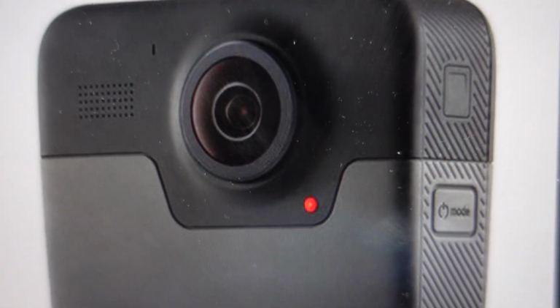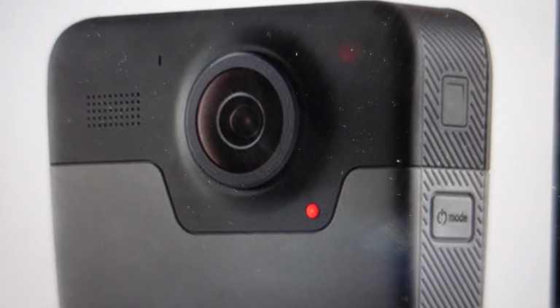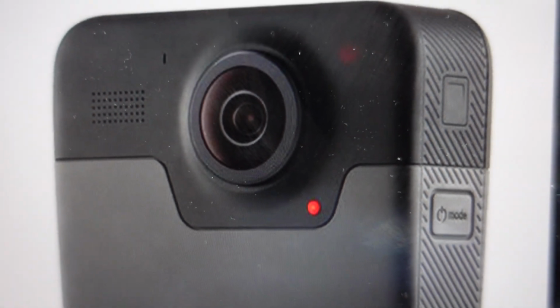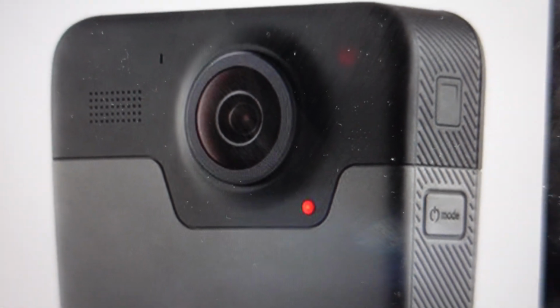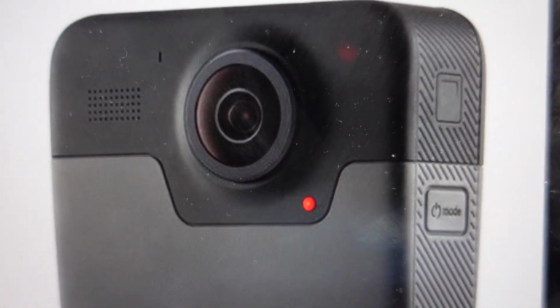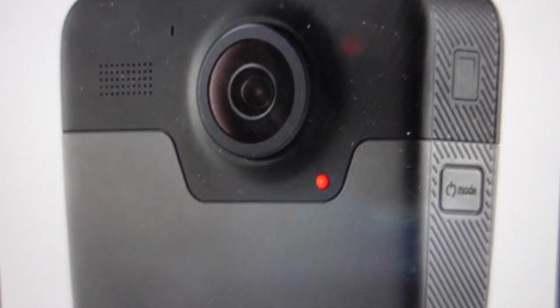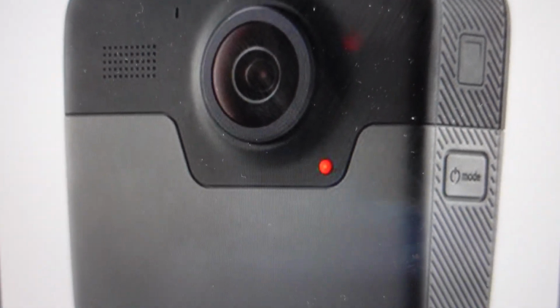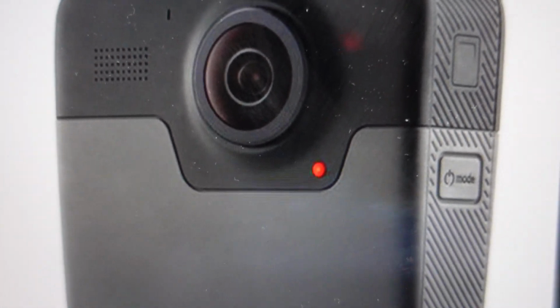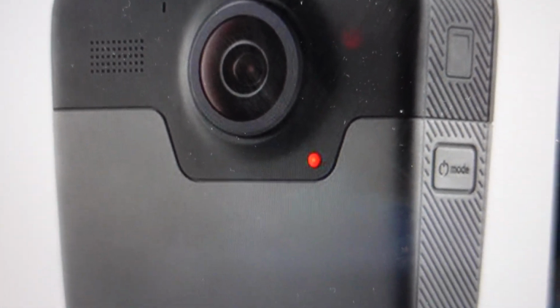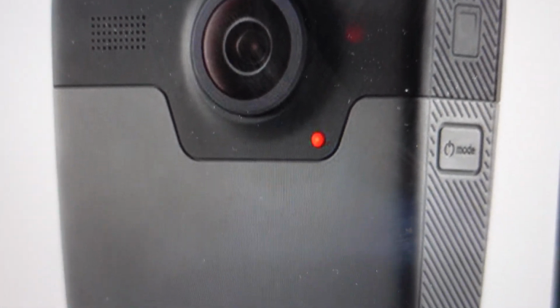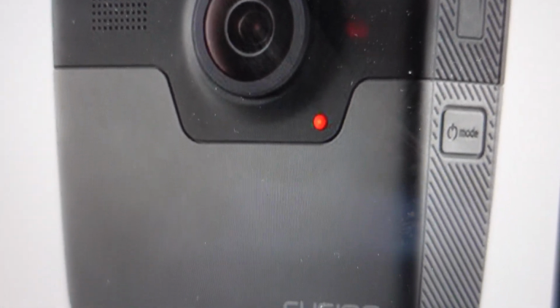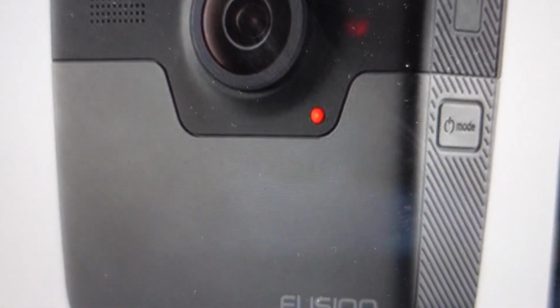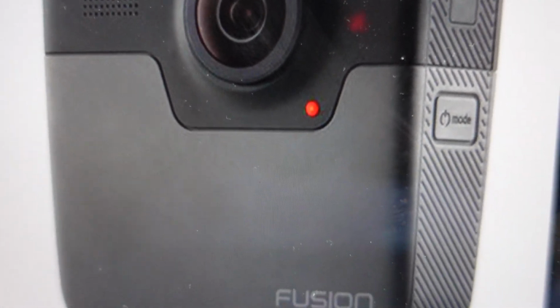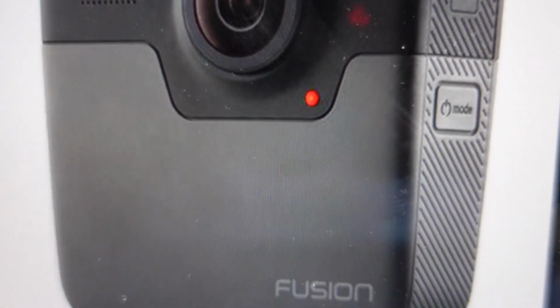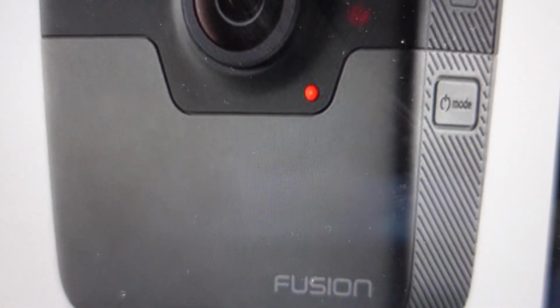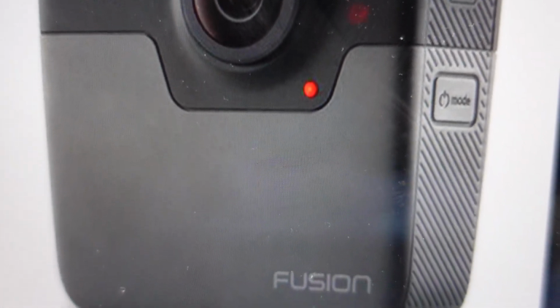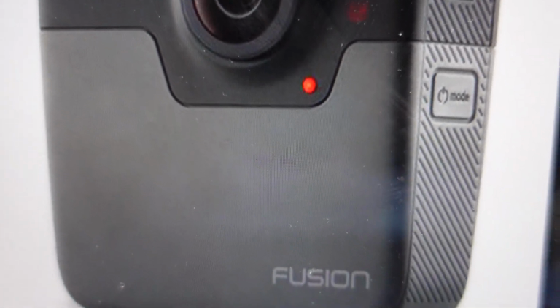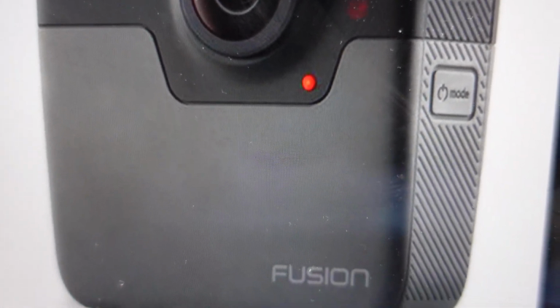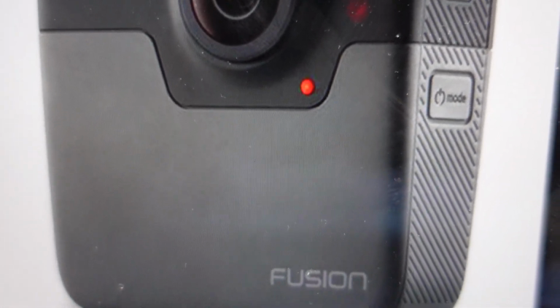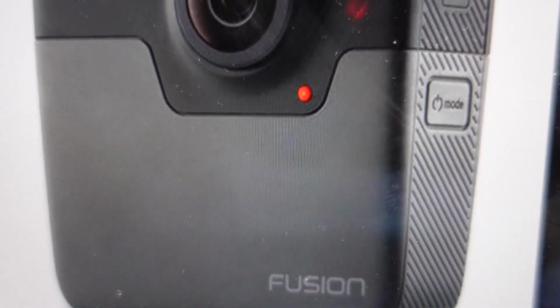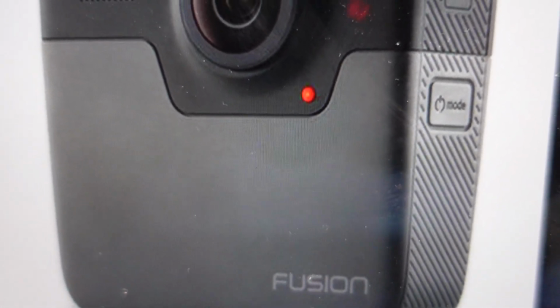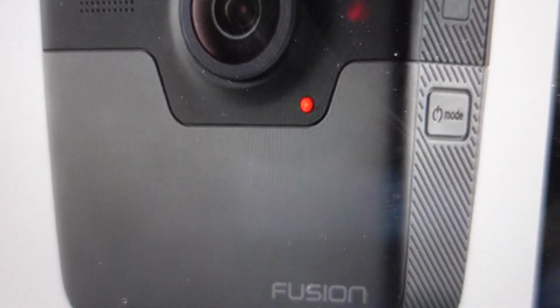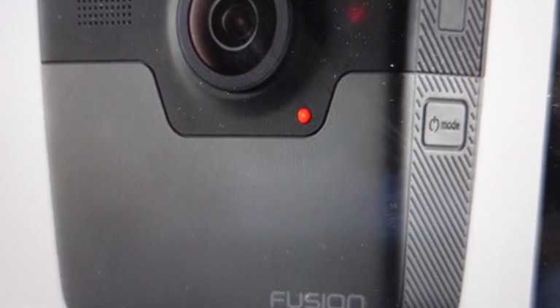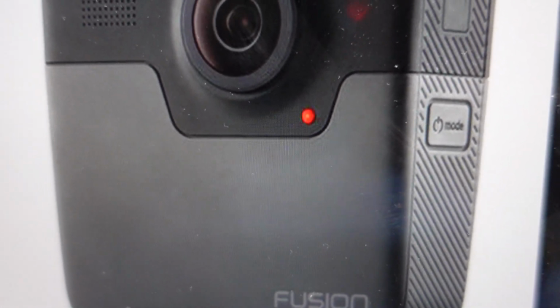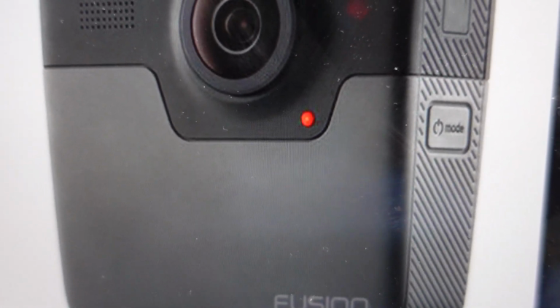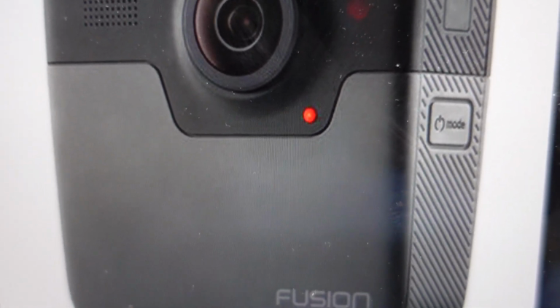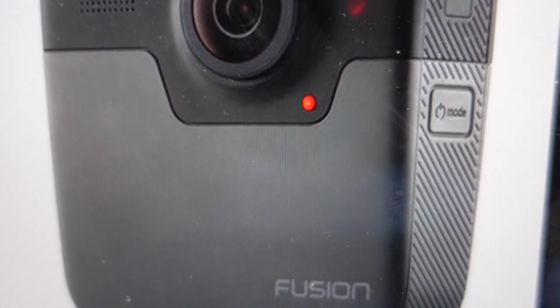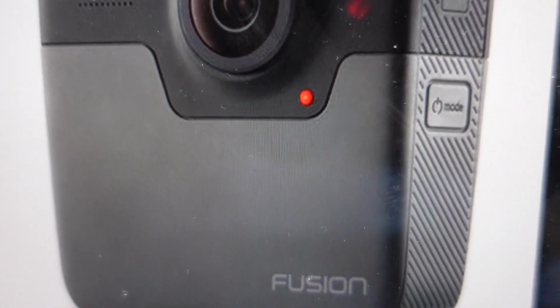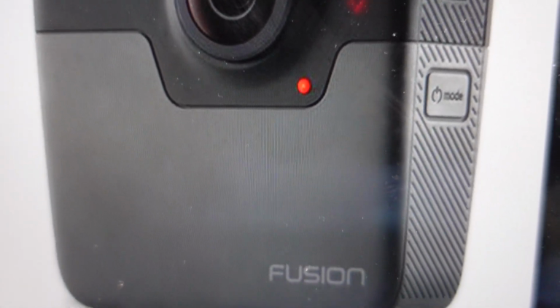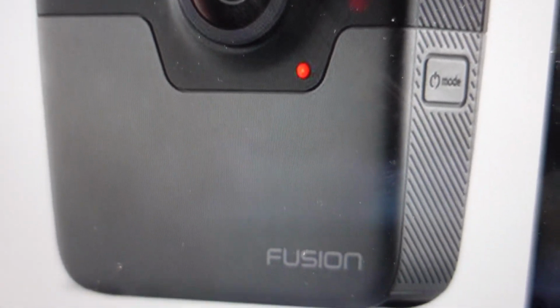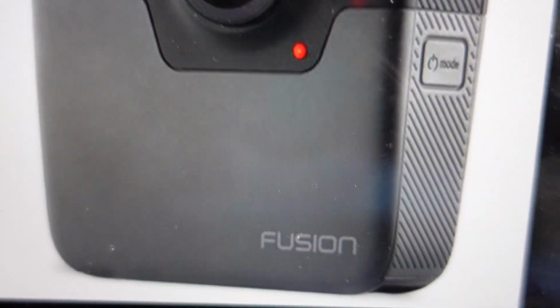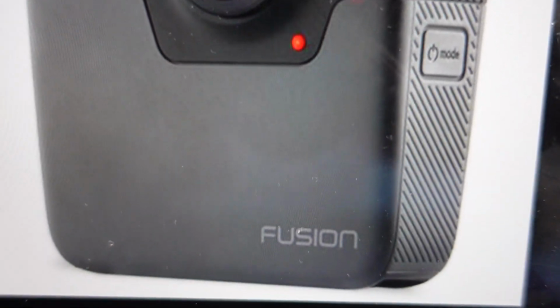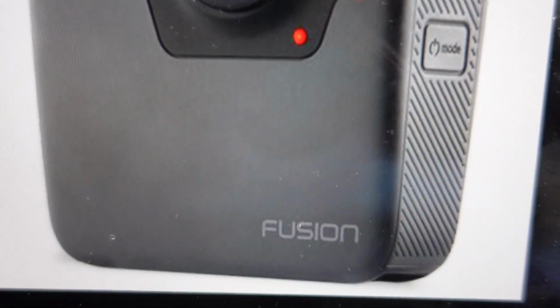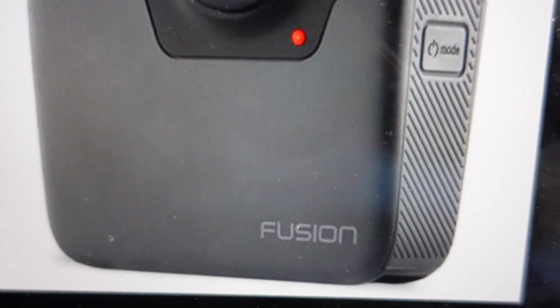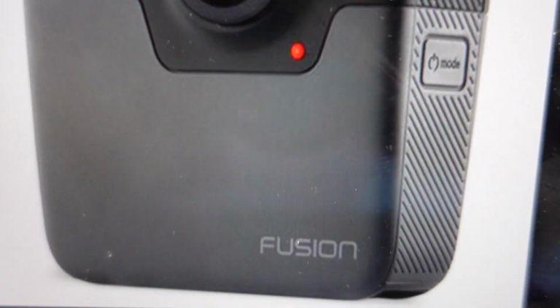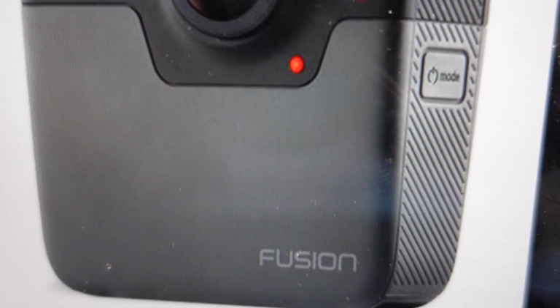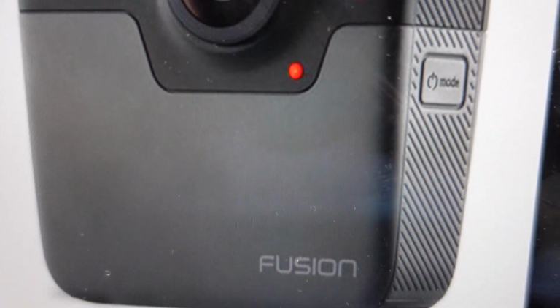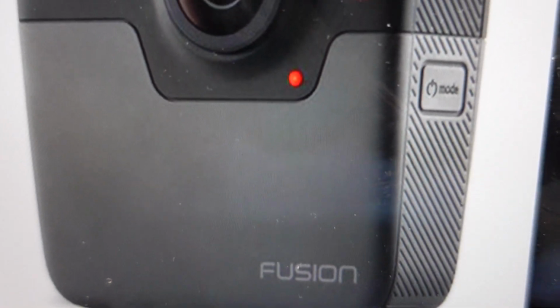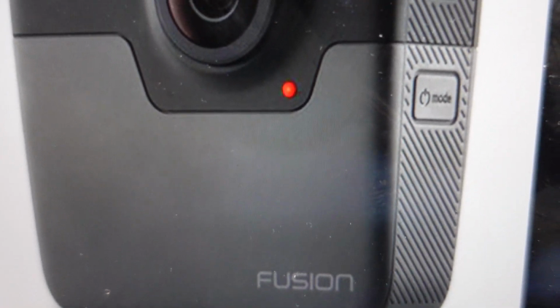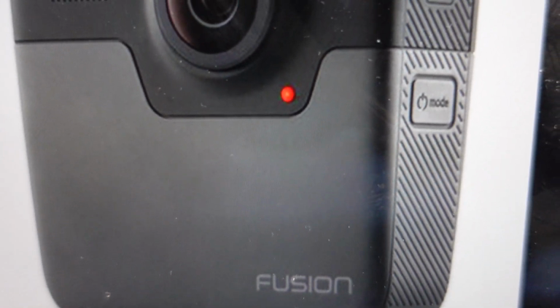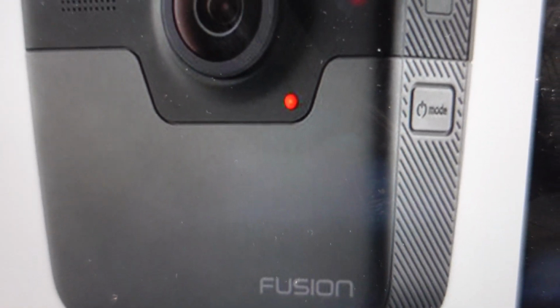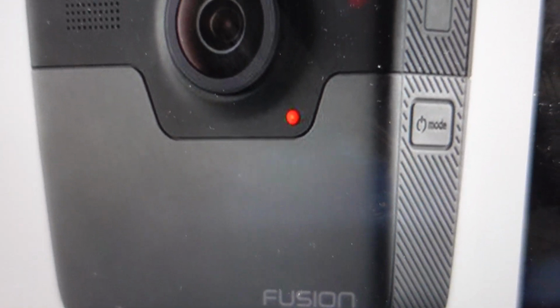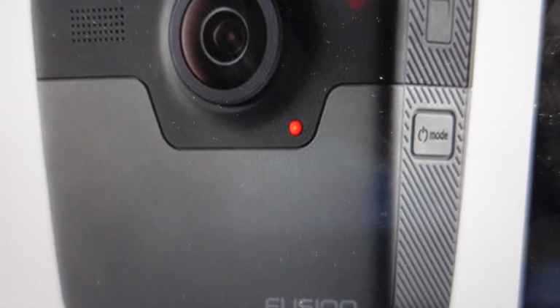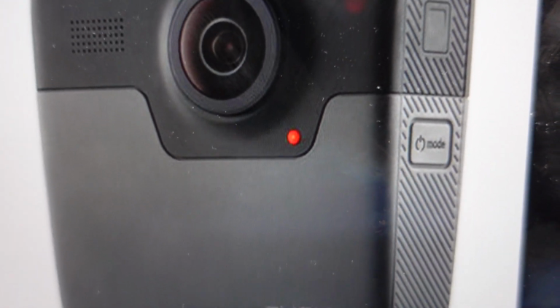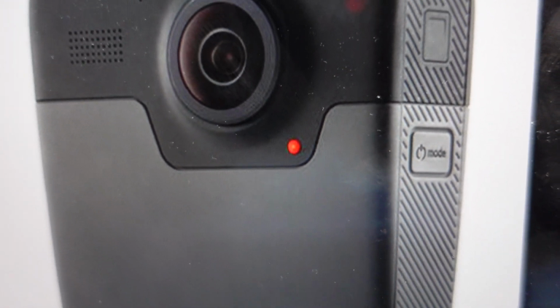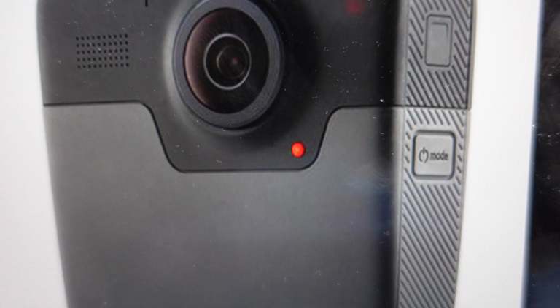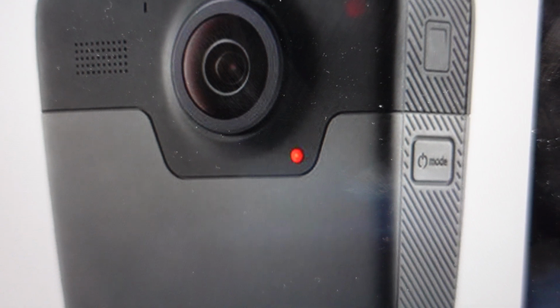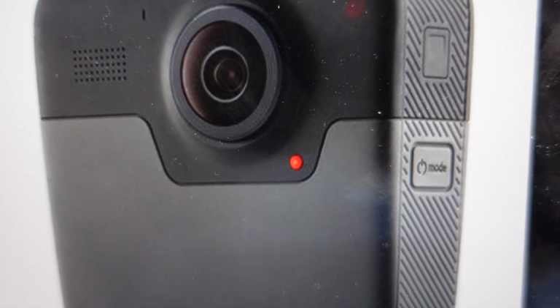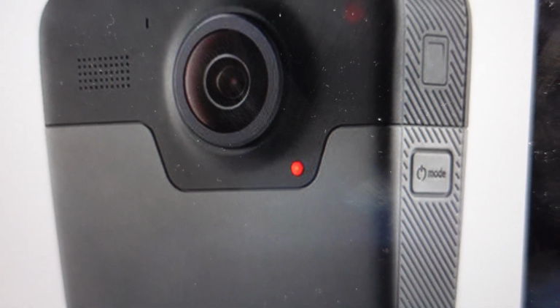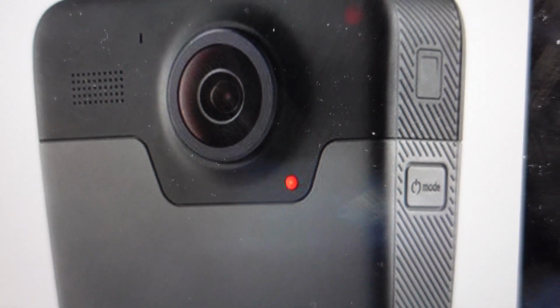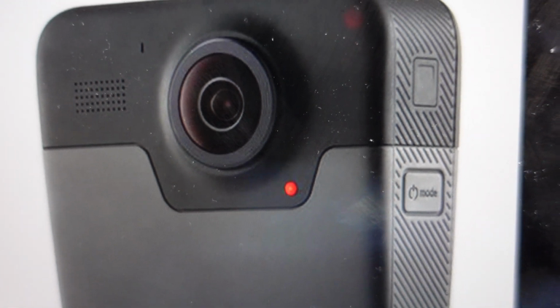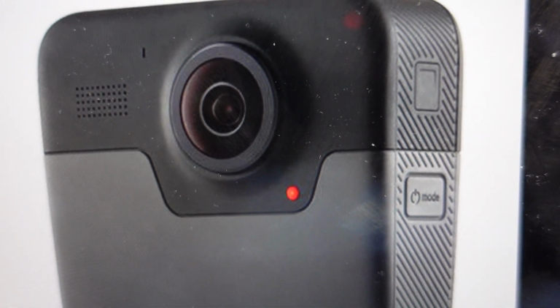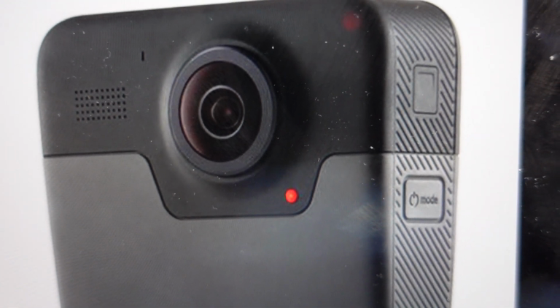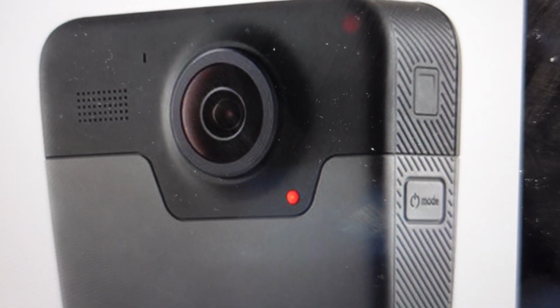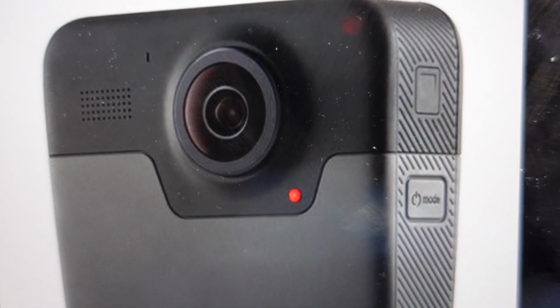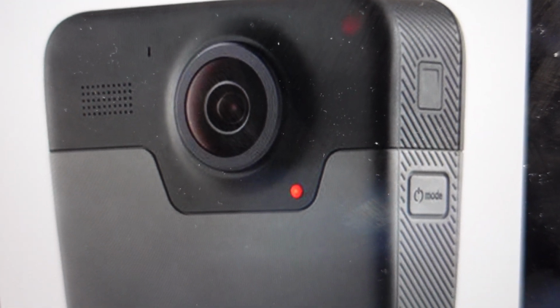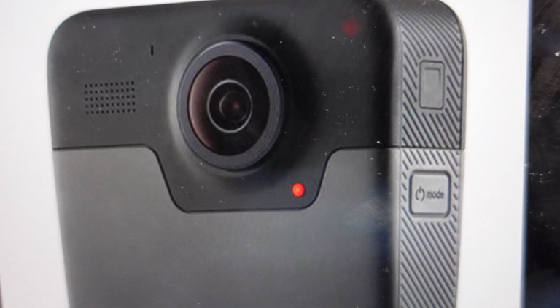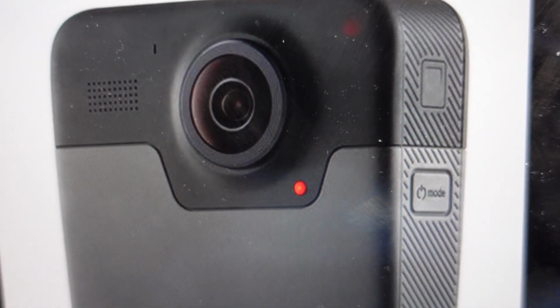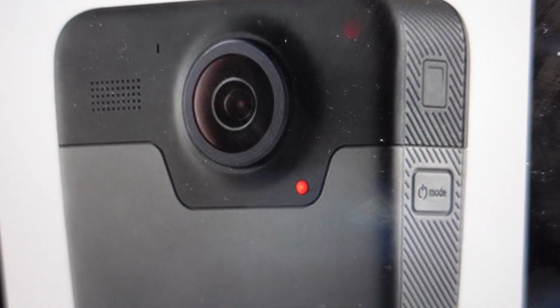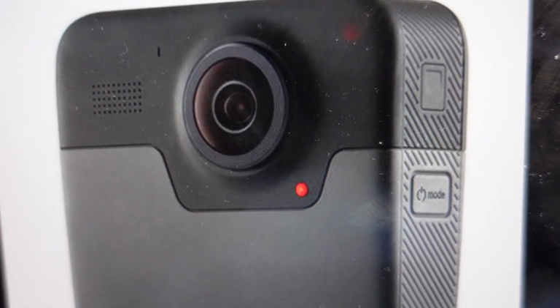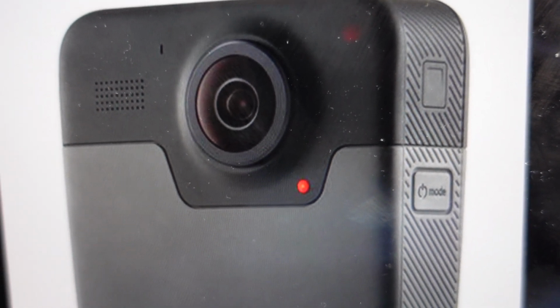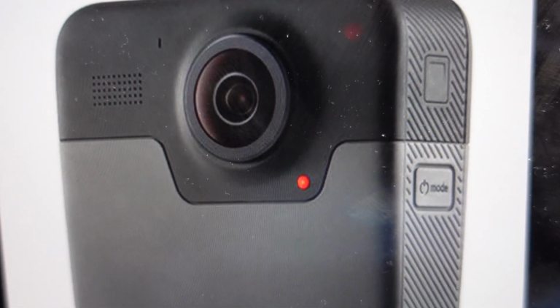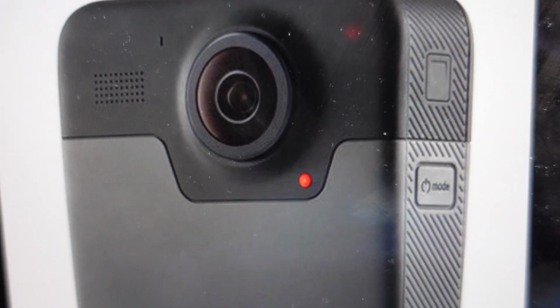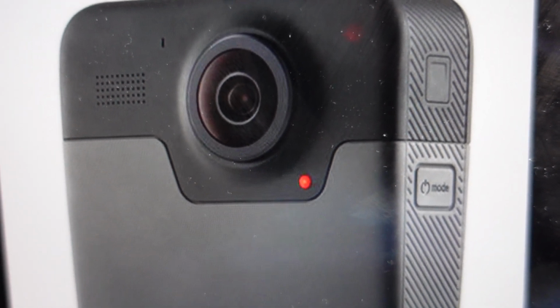Hey everybody, this is a quick video in case you have a GoPro Fusion and you need to do a hard reset to the factory default settings on it.